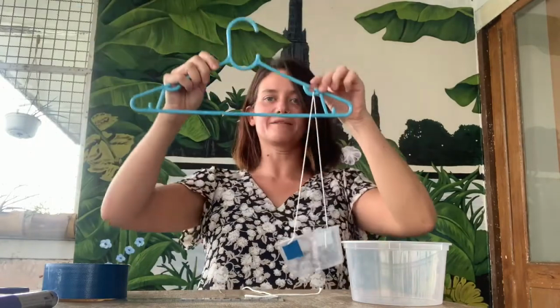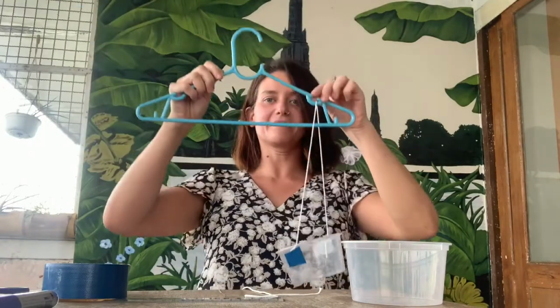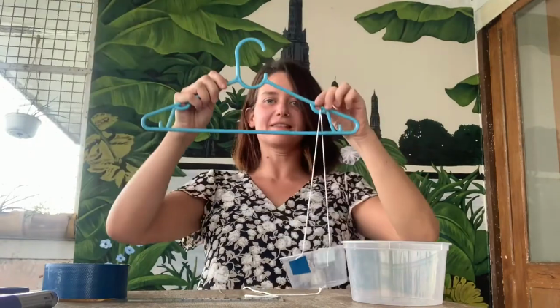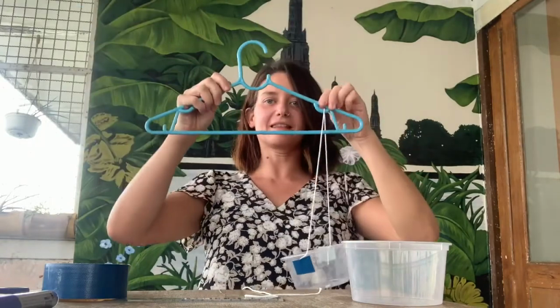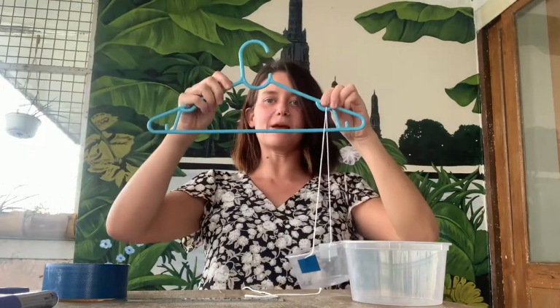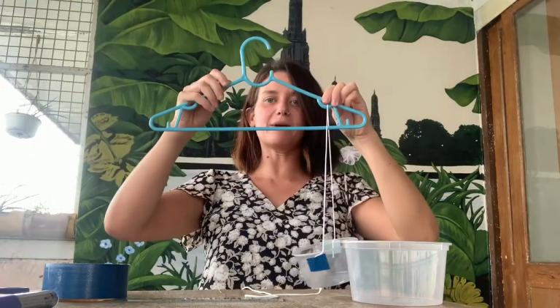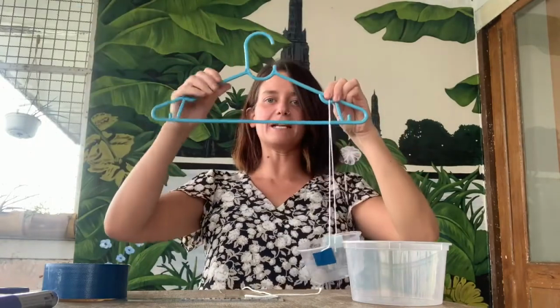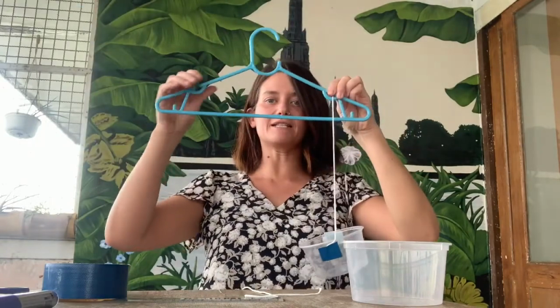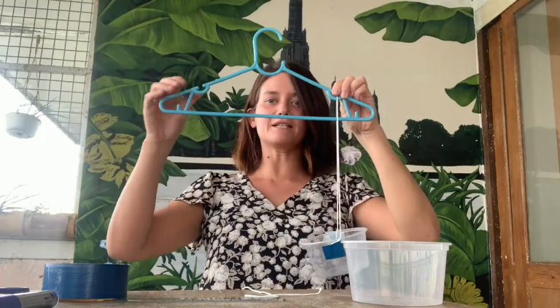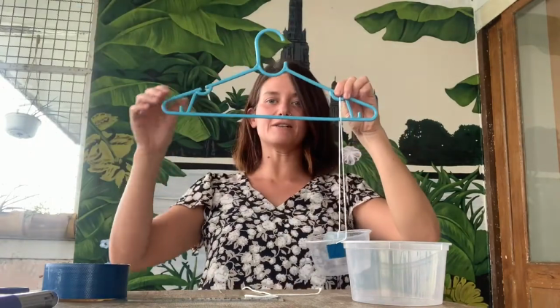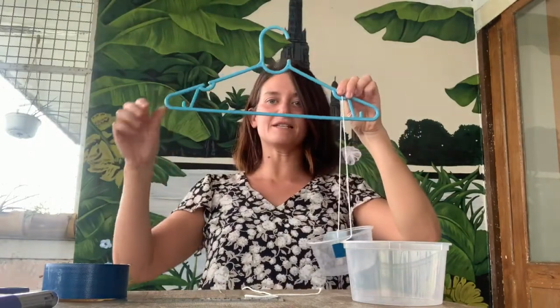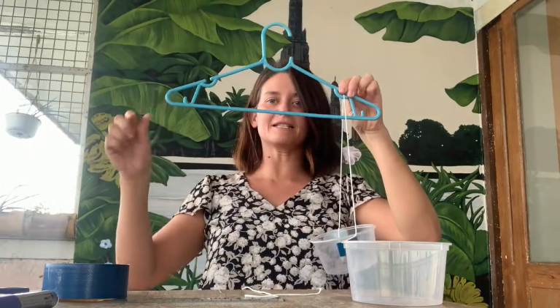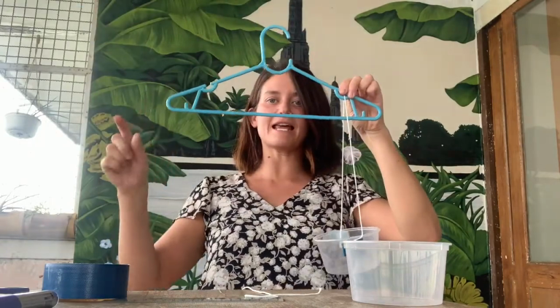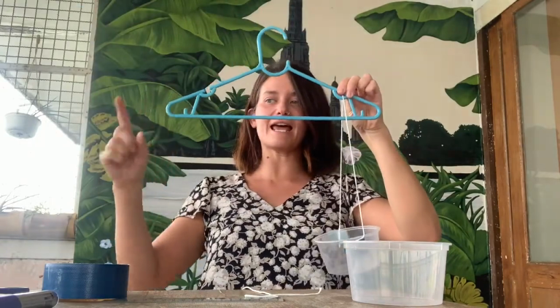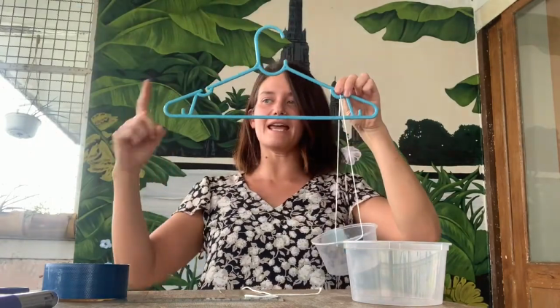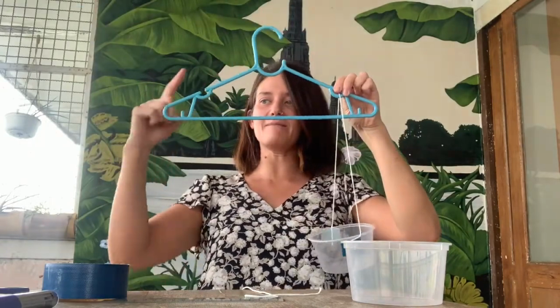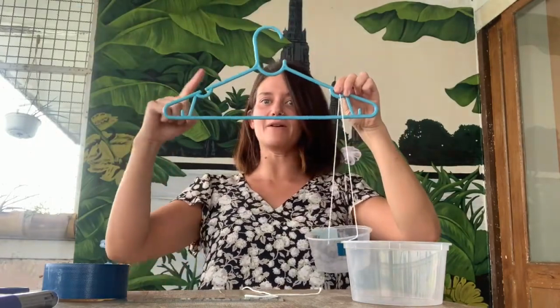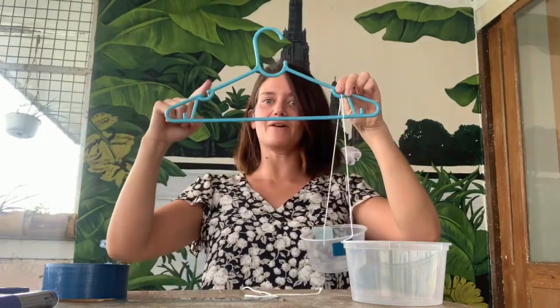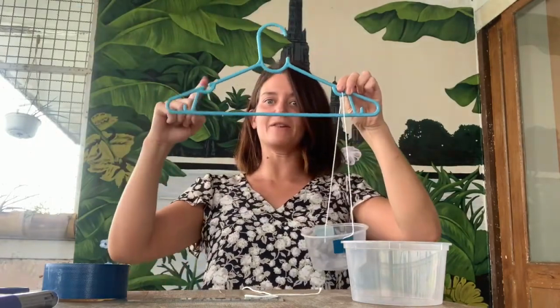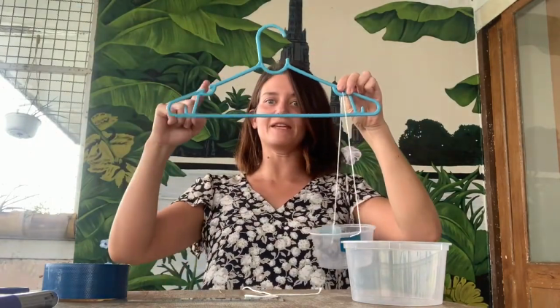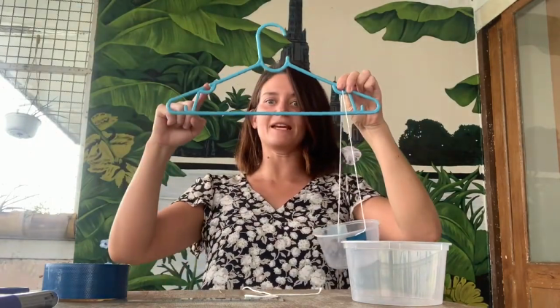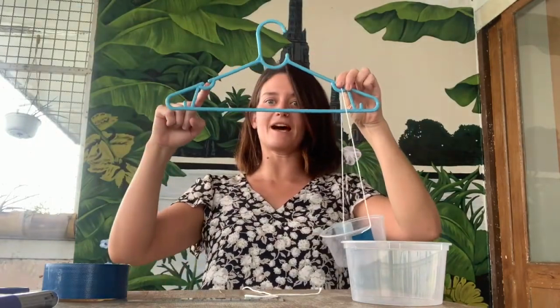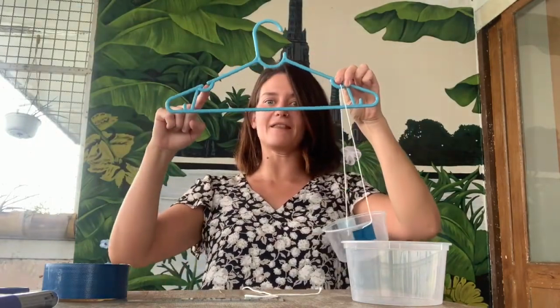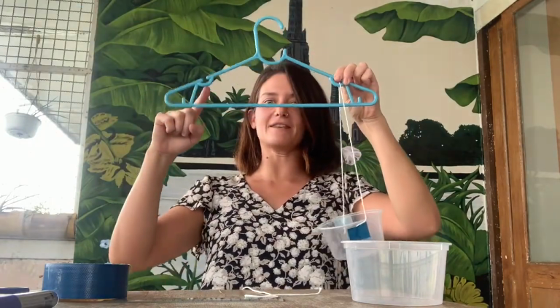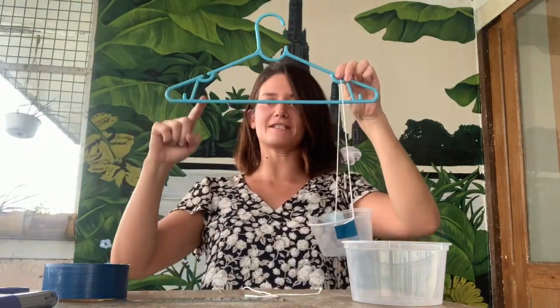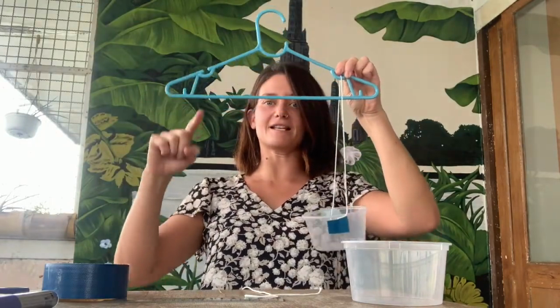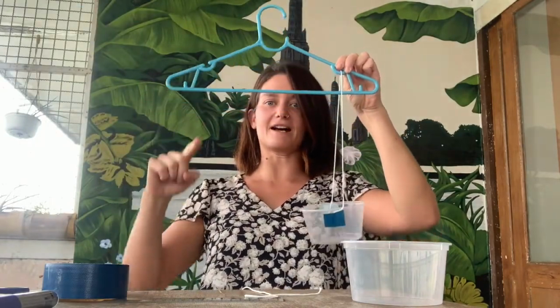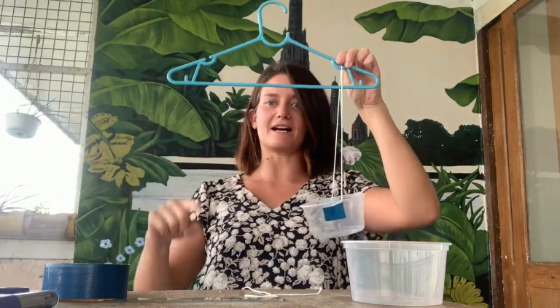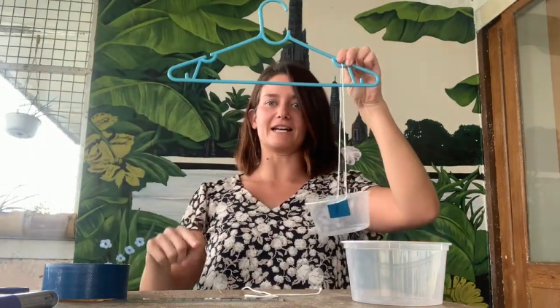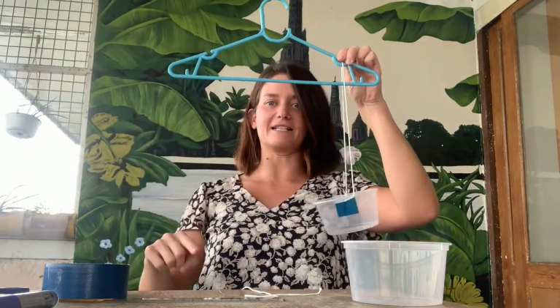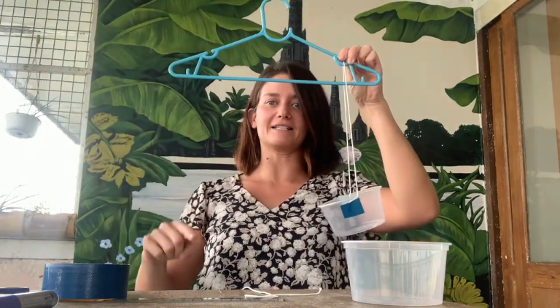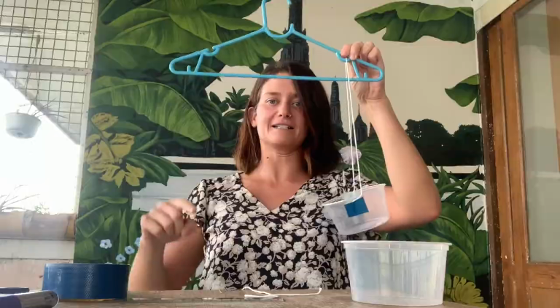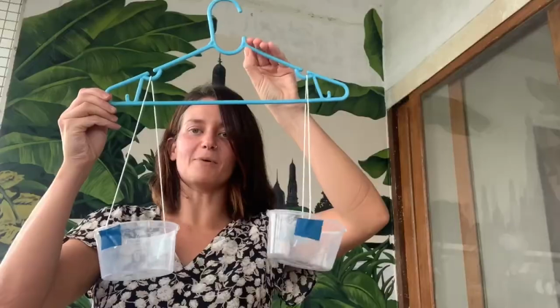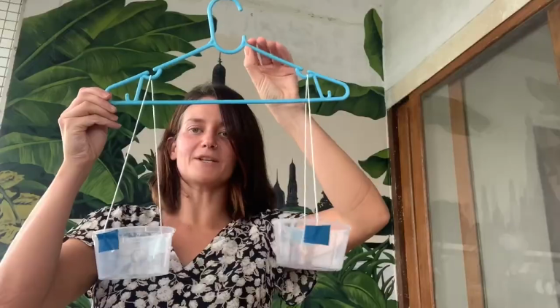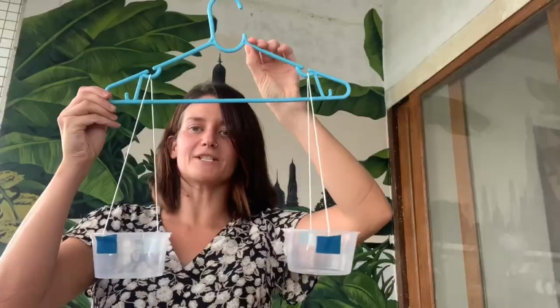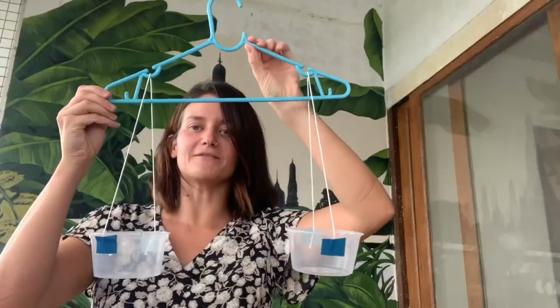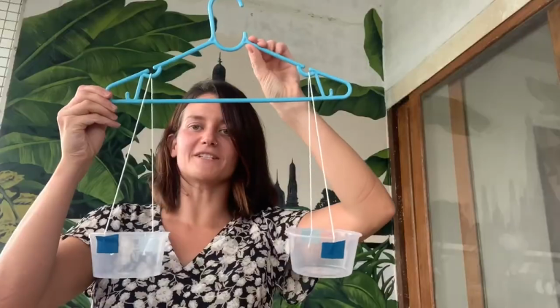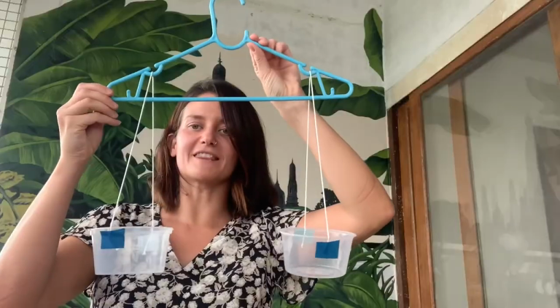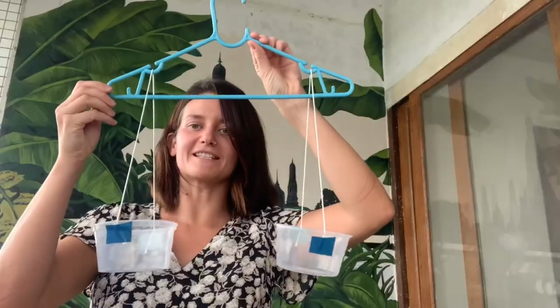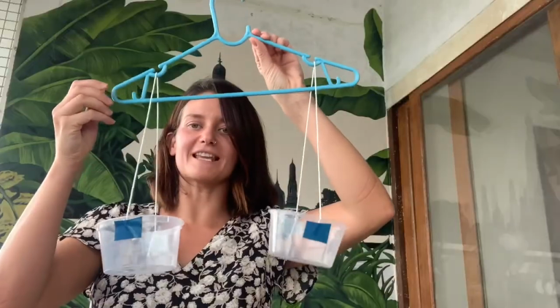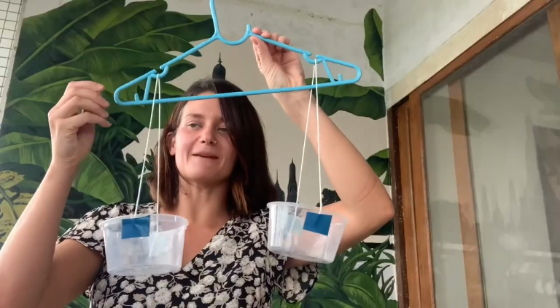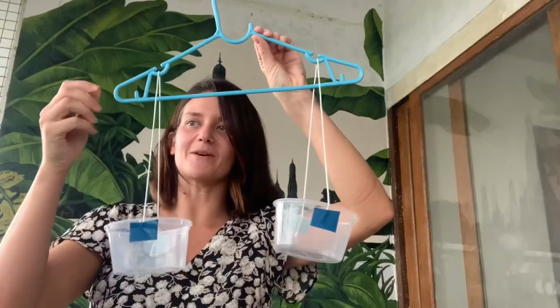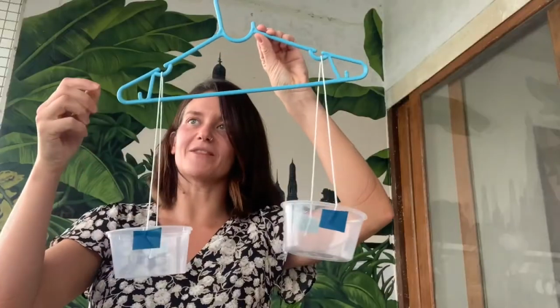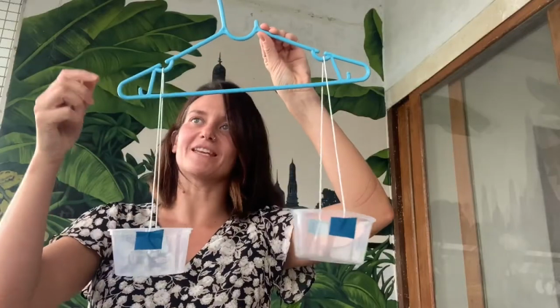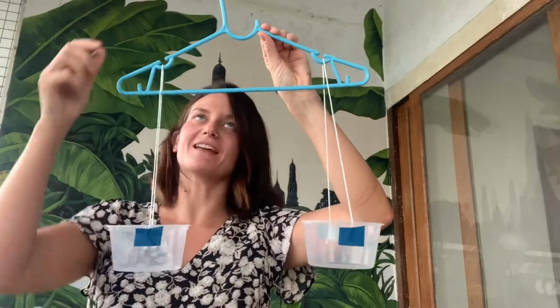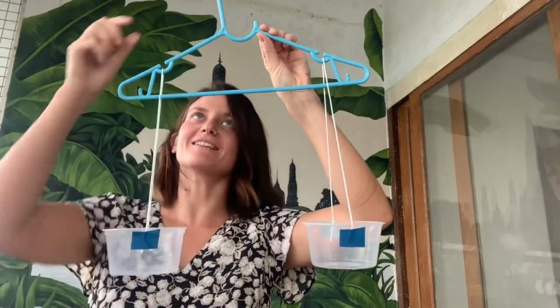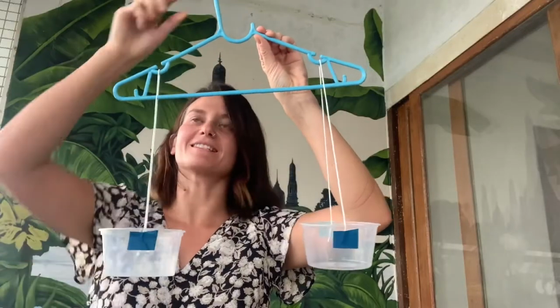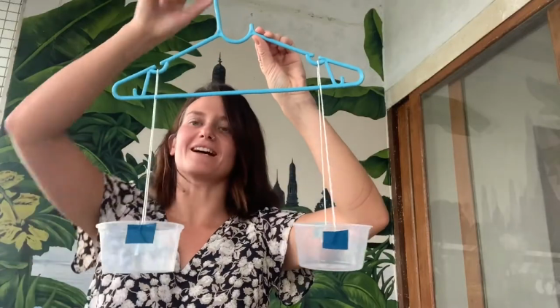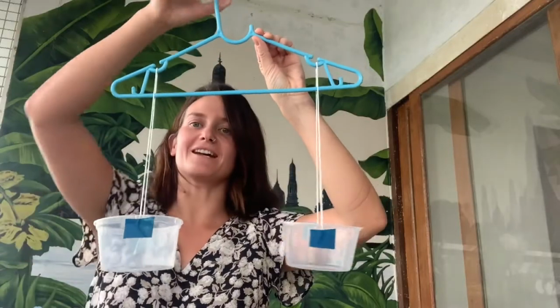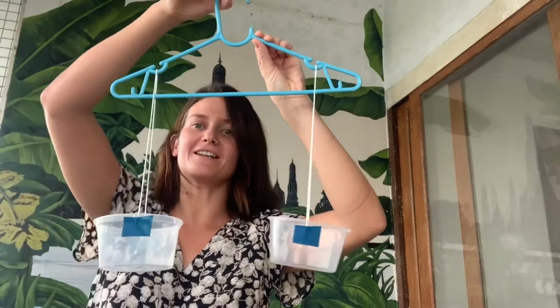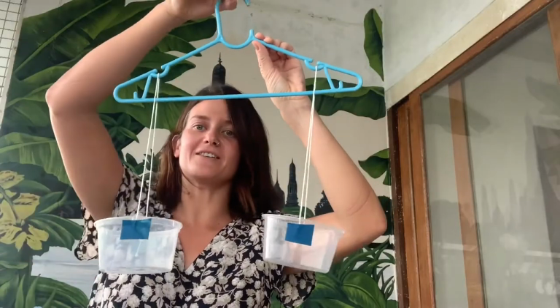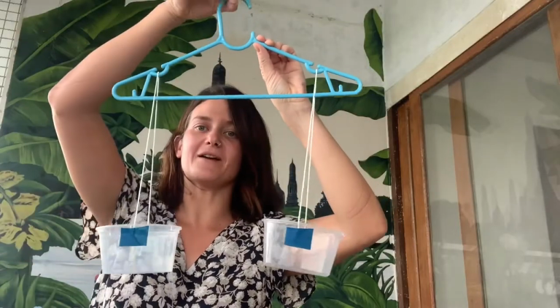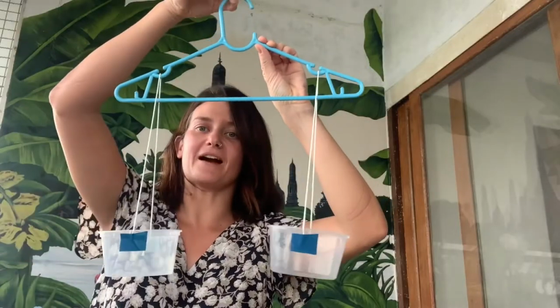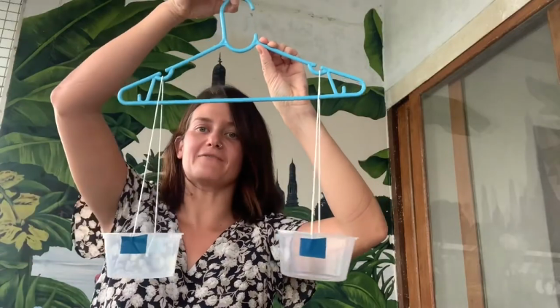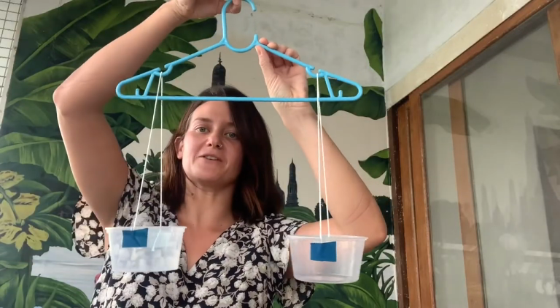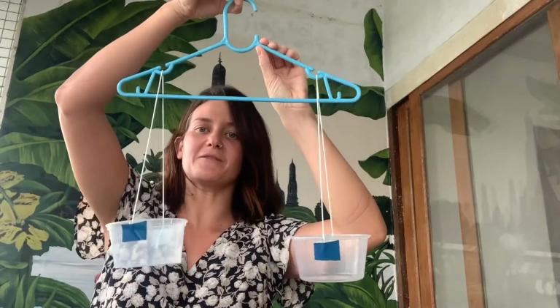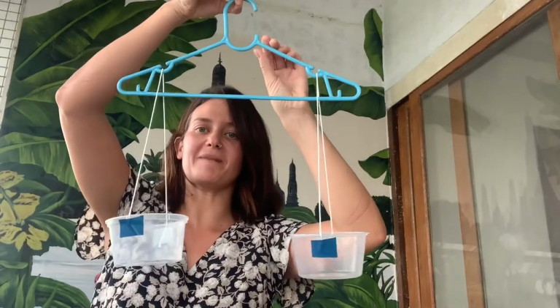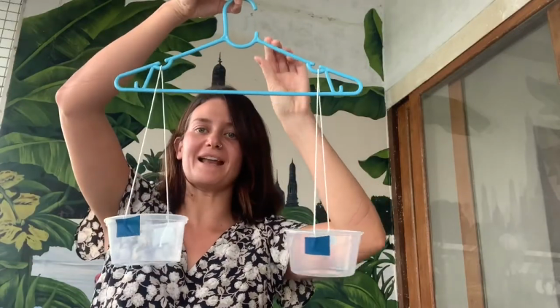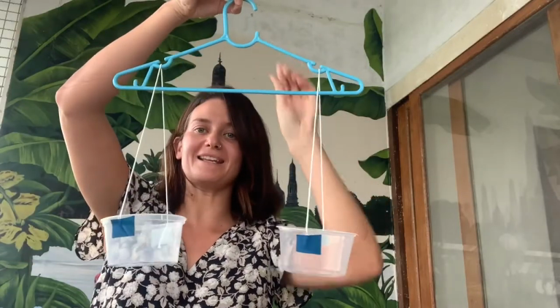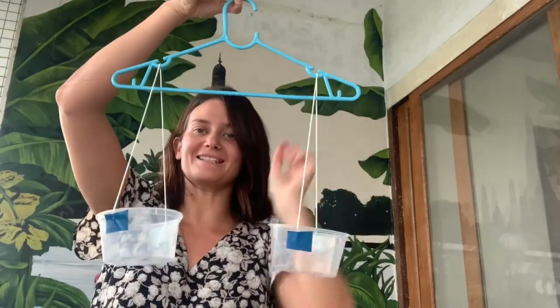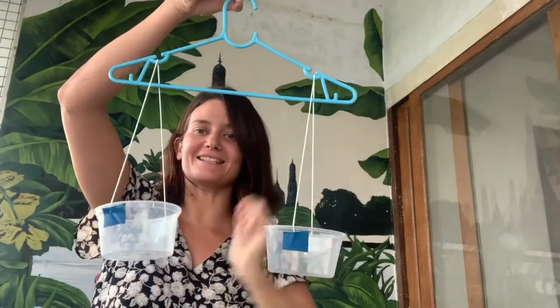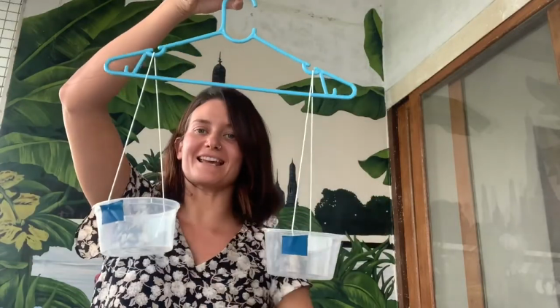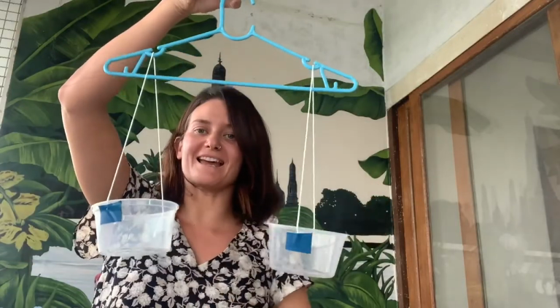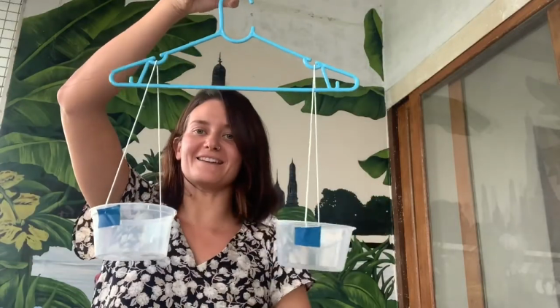Then we need to do the same on the other side. Once you've done the same on the other side, you have your balance scale.